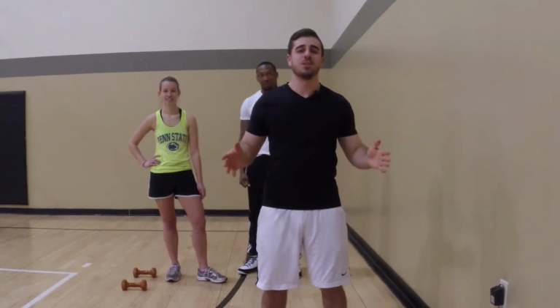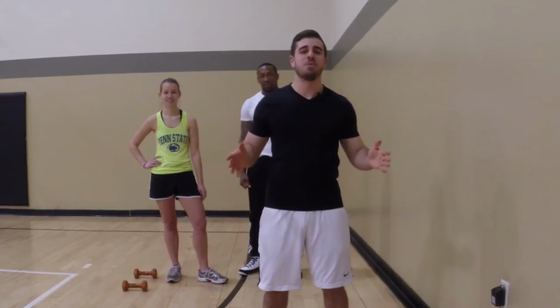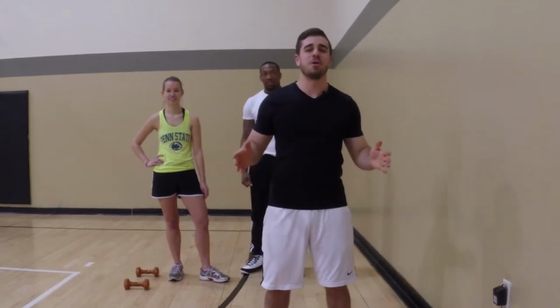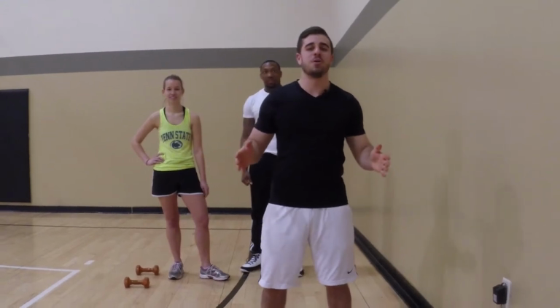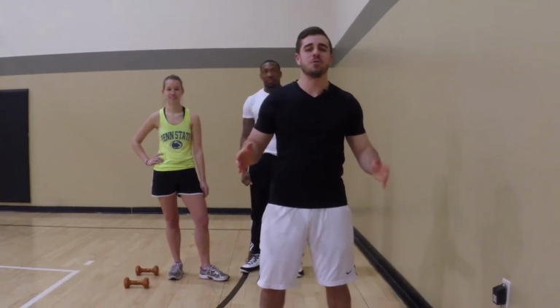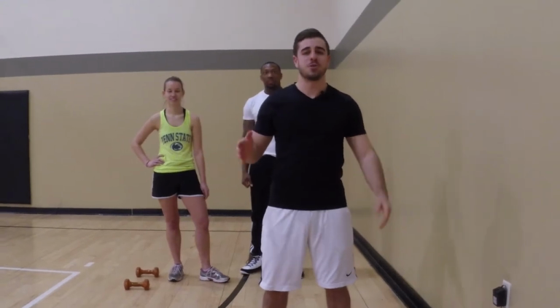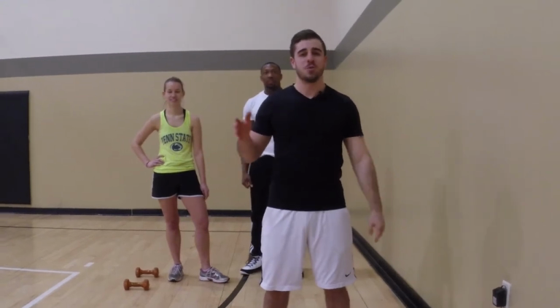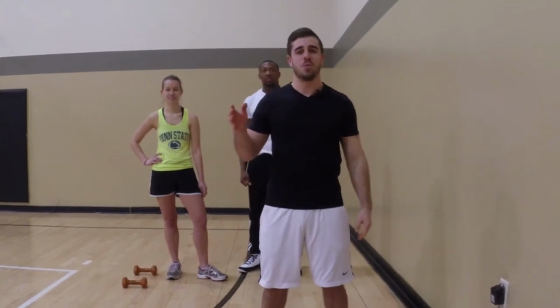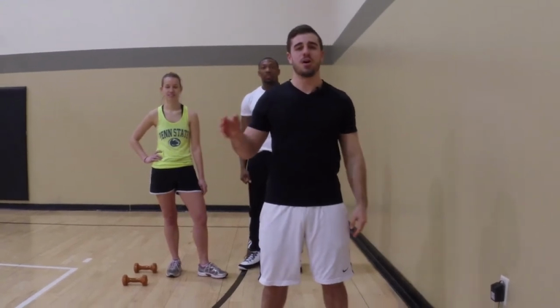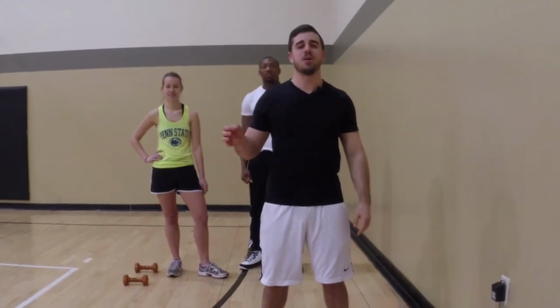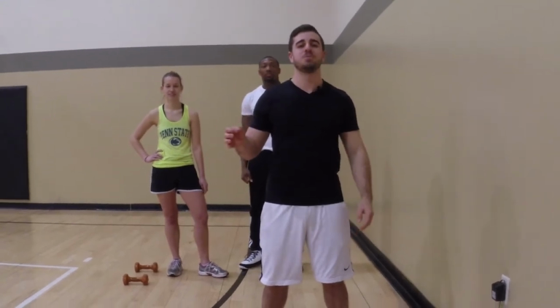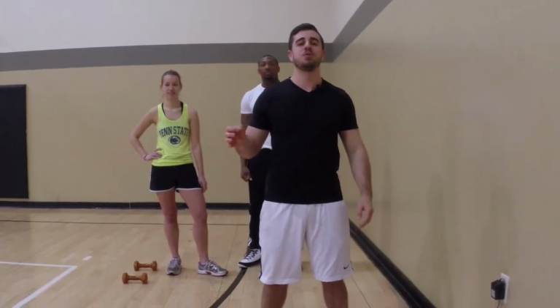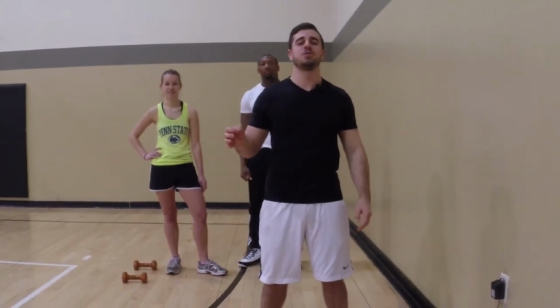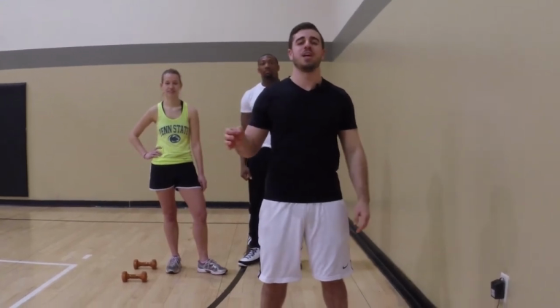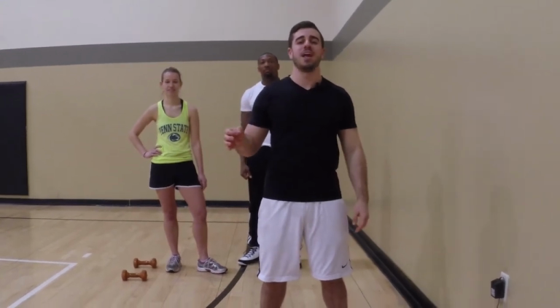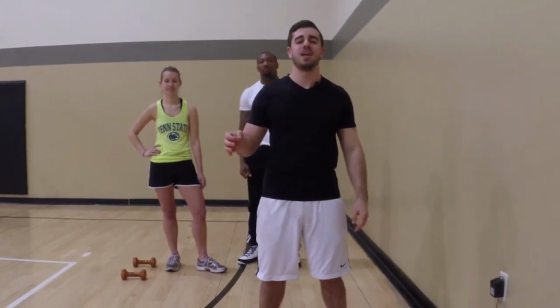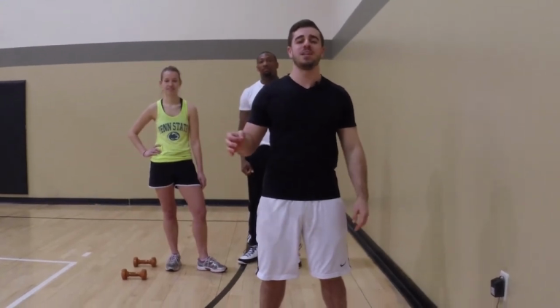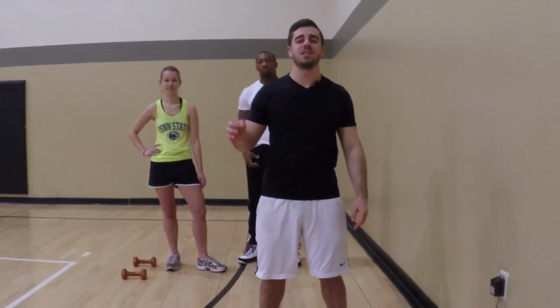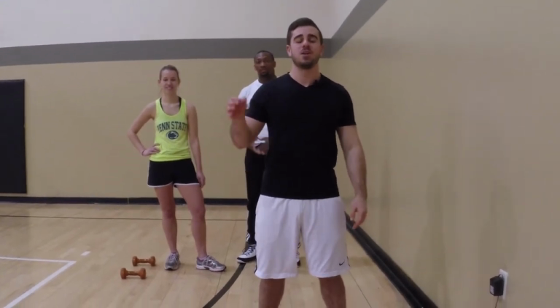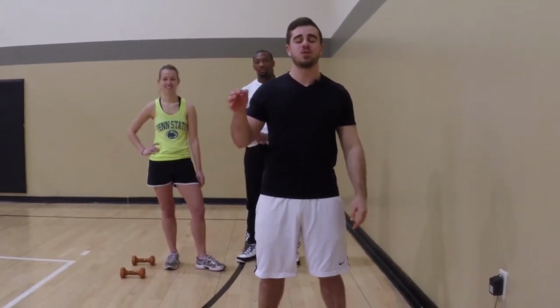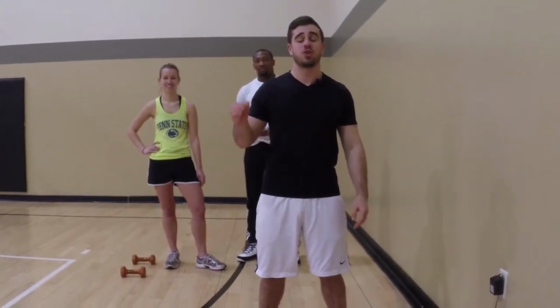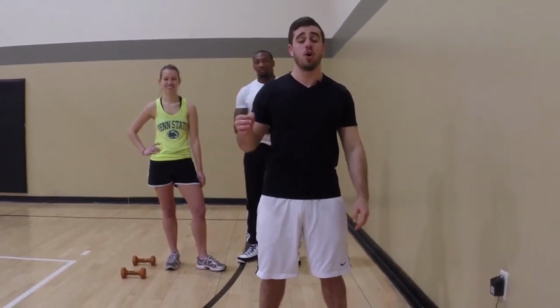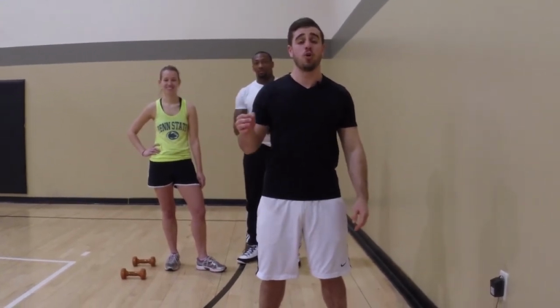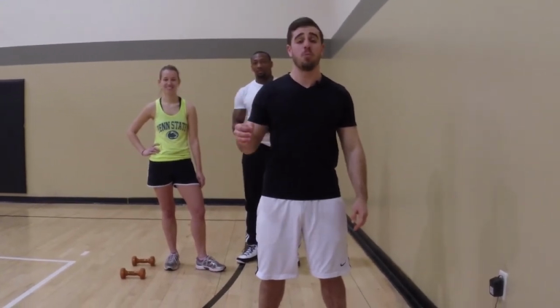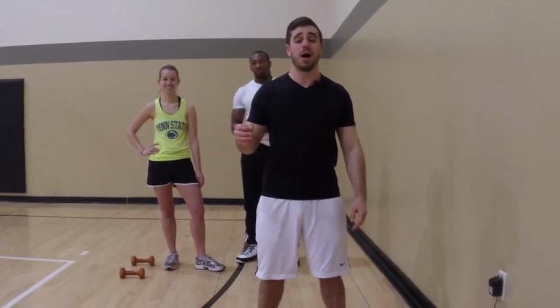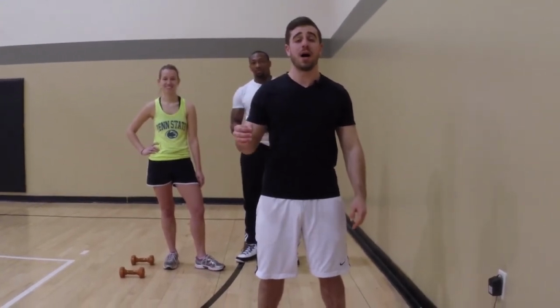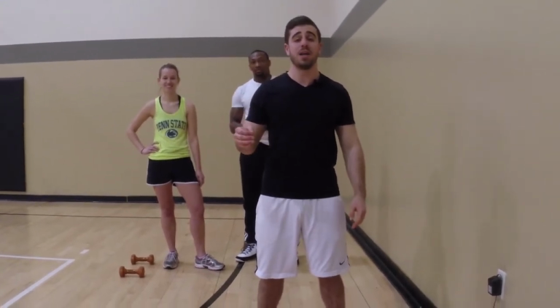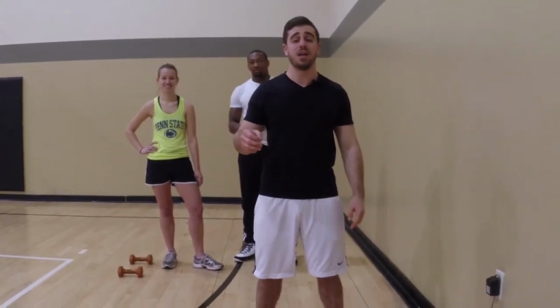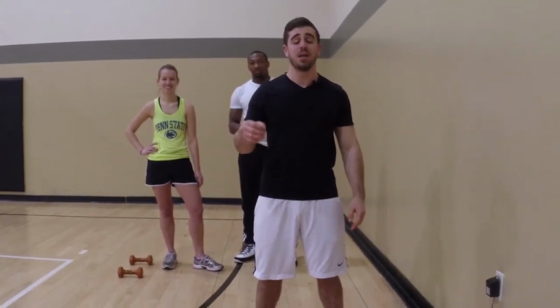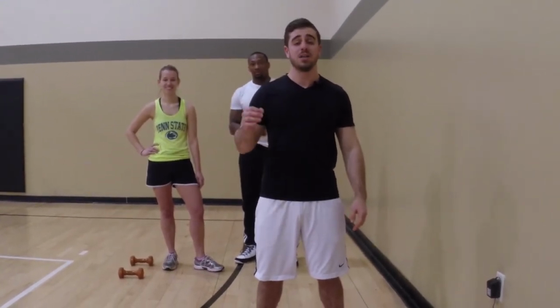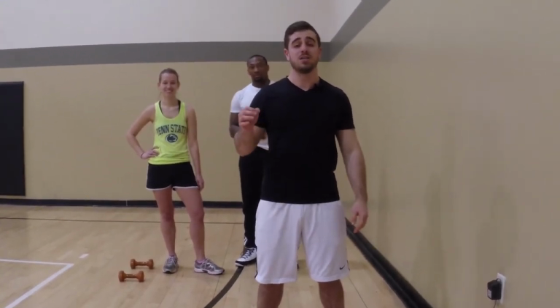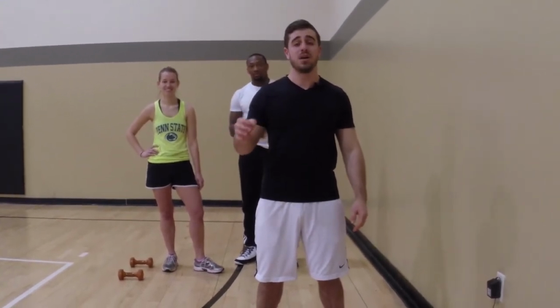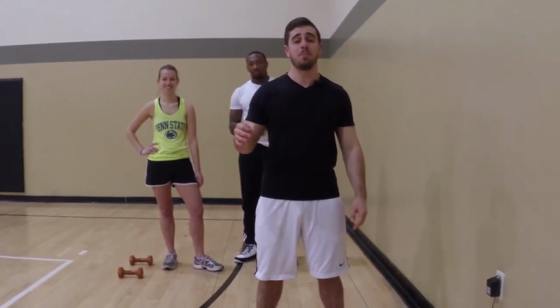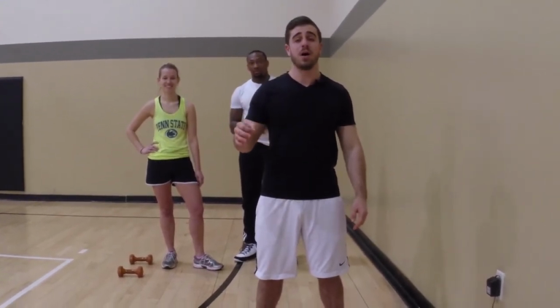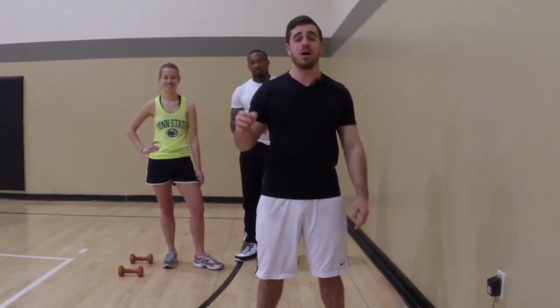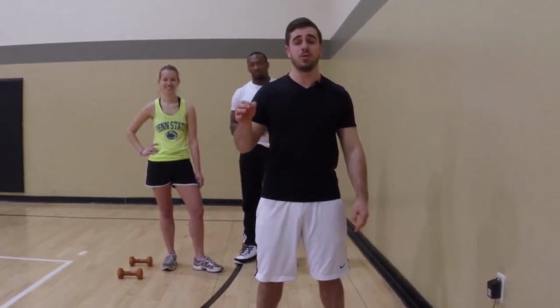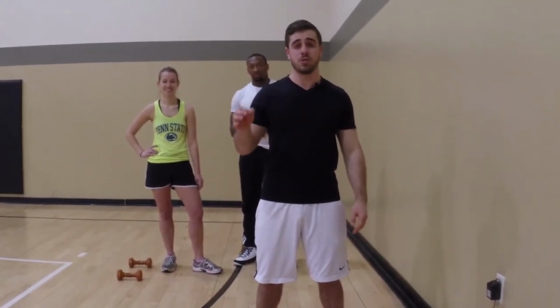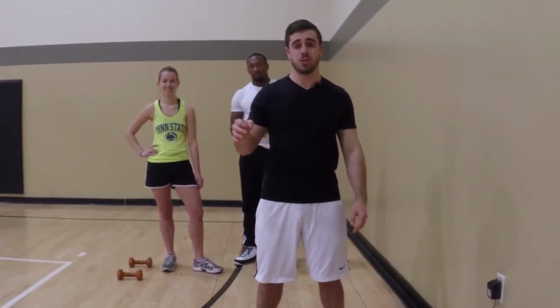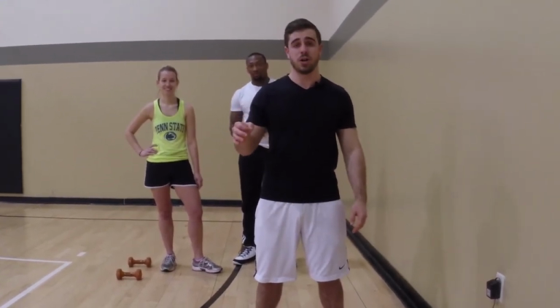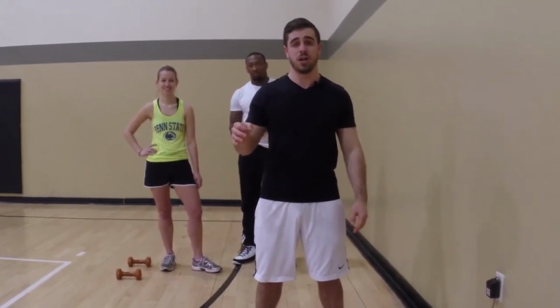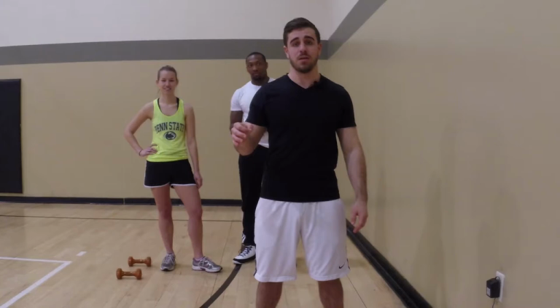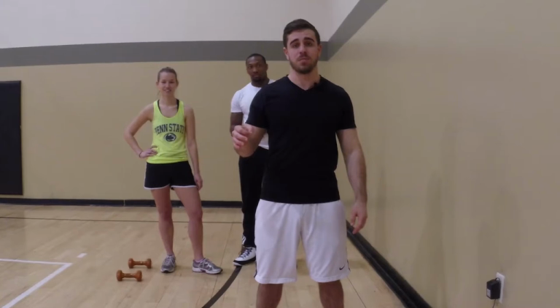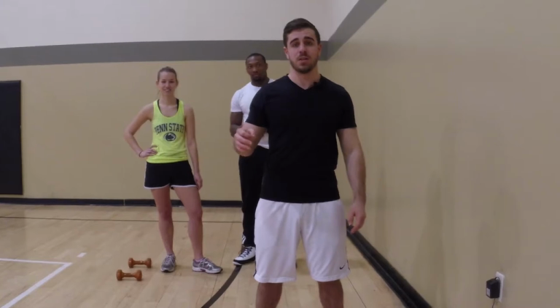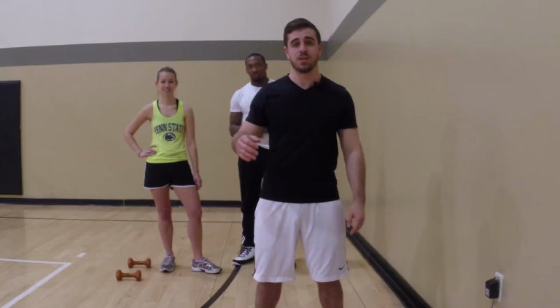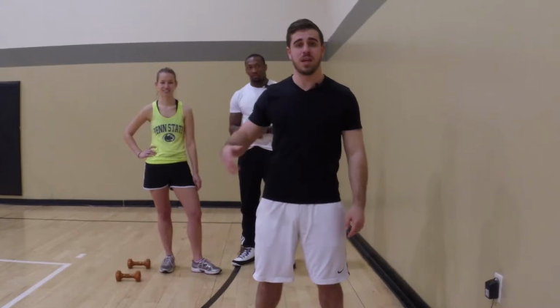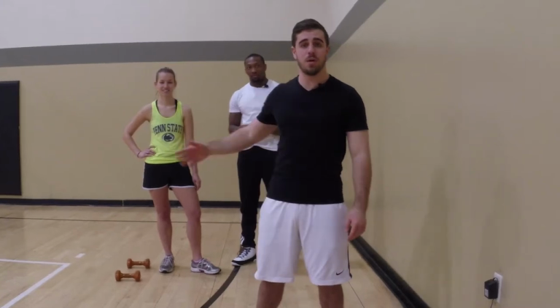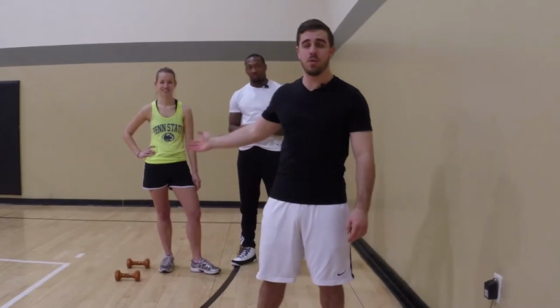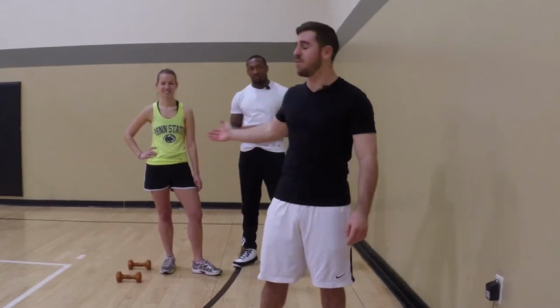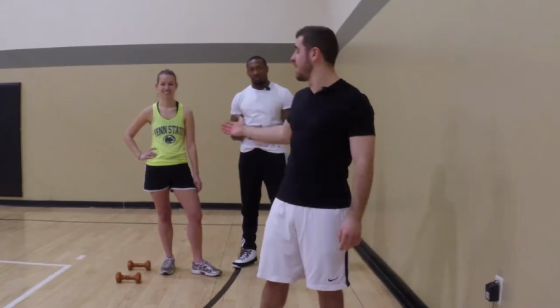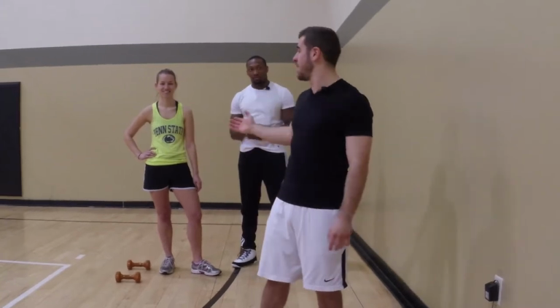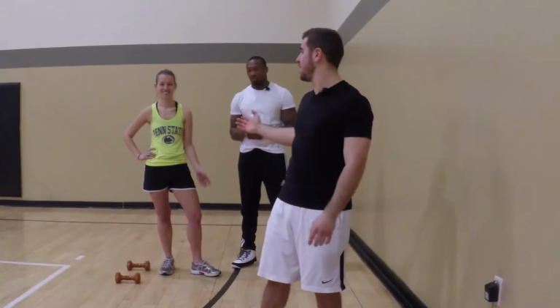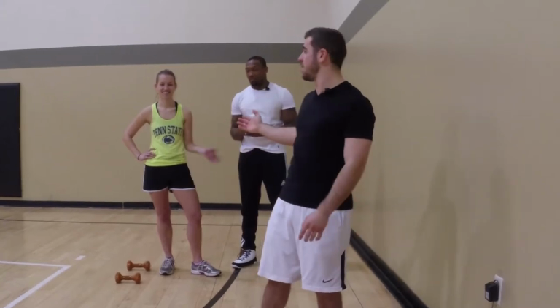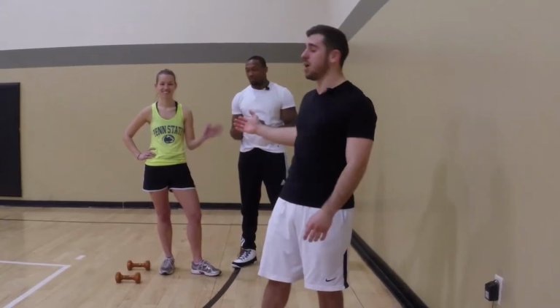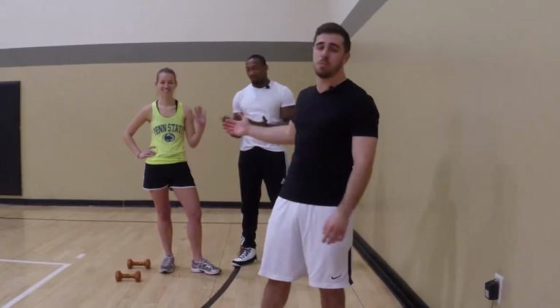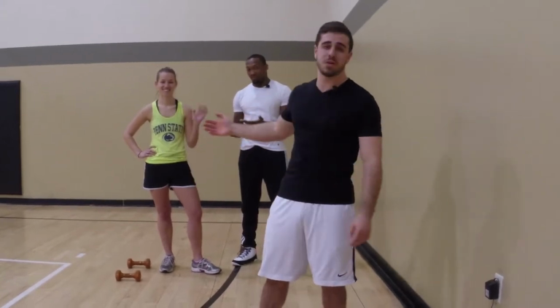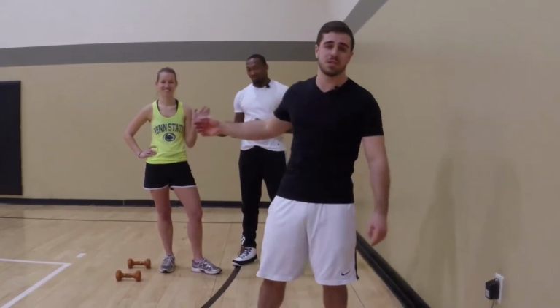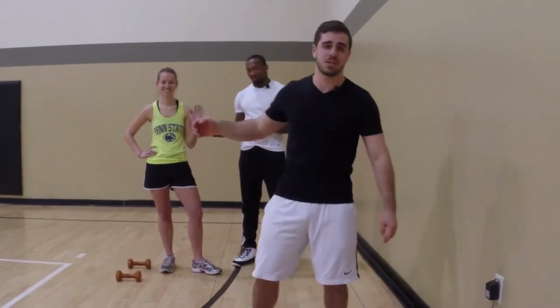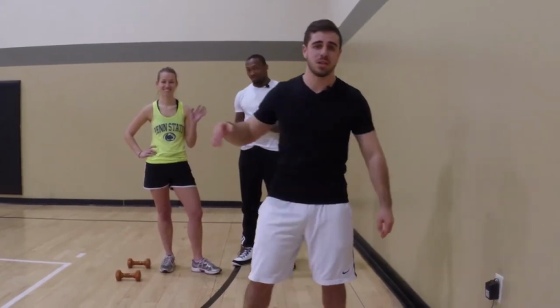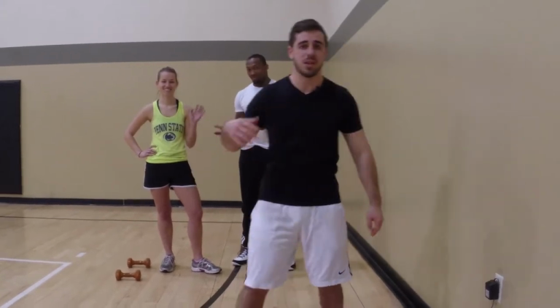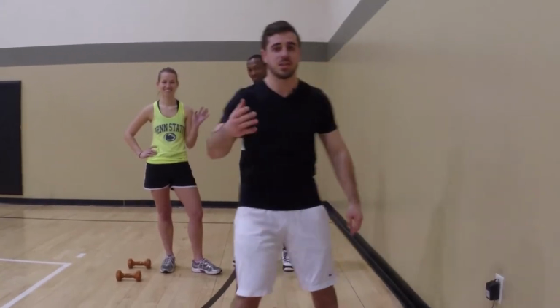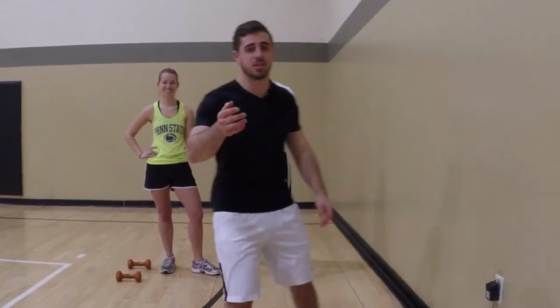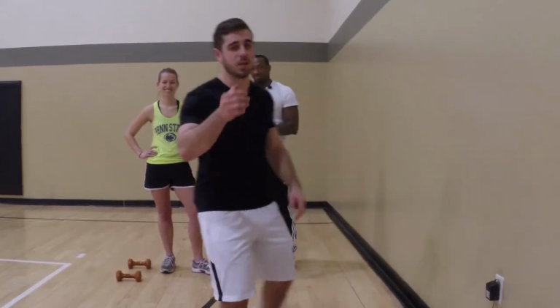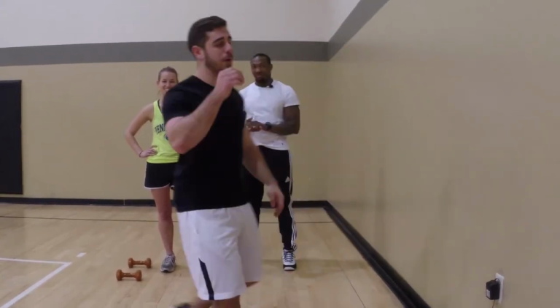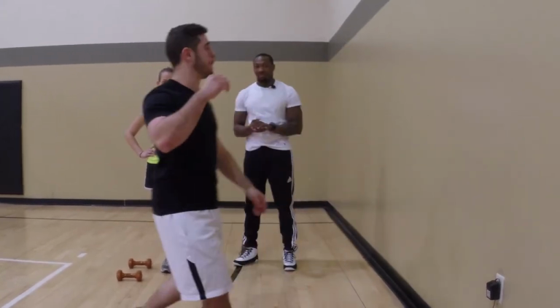Gym Bros, welcome to today's Total Body Dumbbell Circuit. Today we have Annie here to help us — let's get to it.